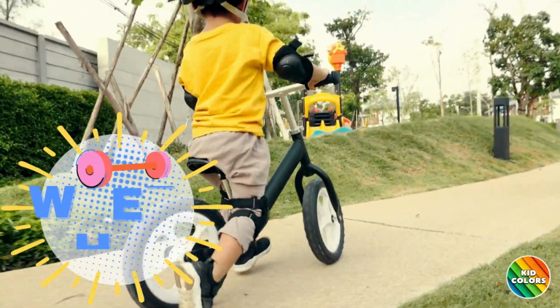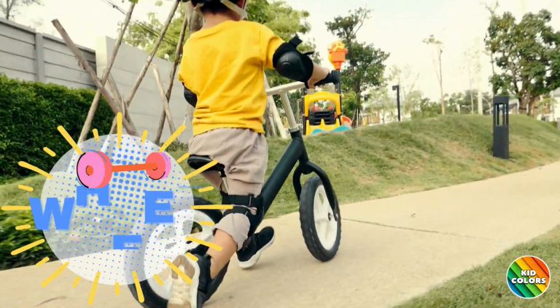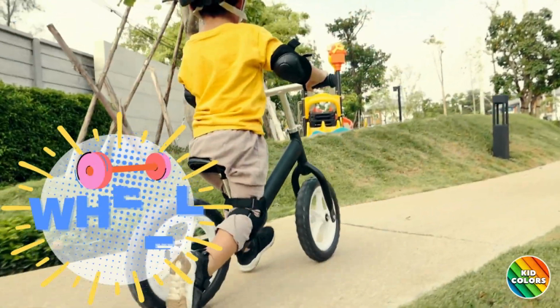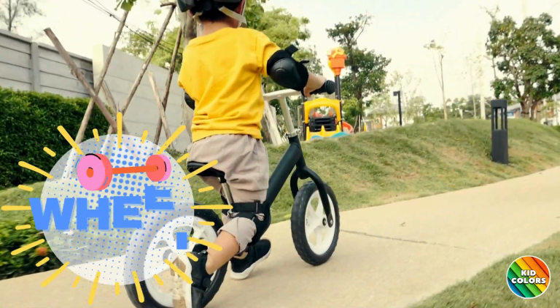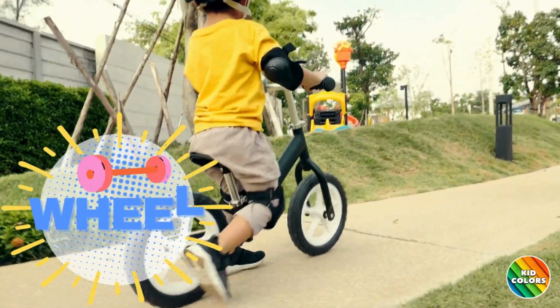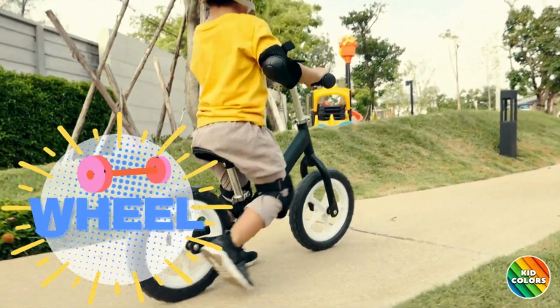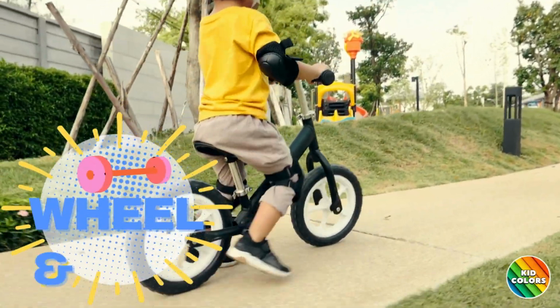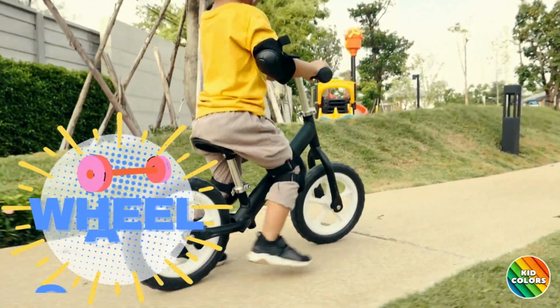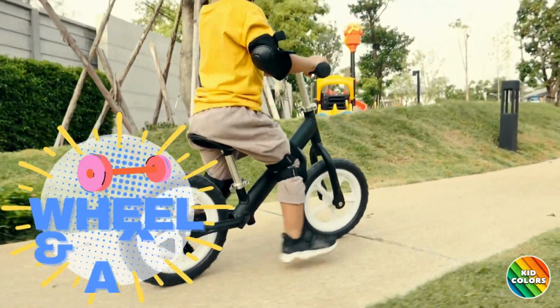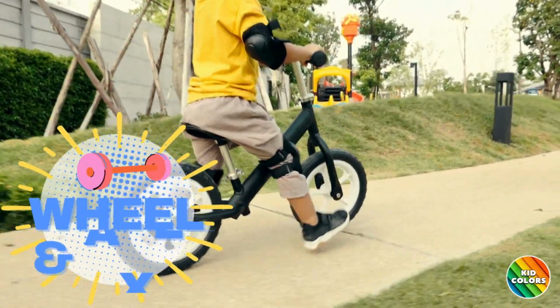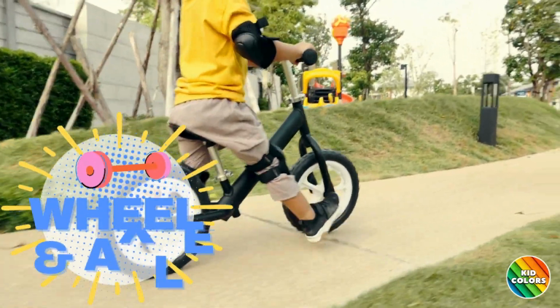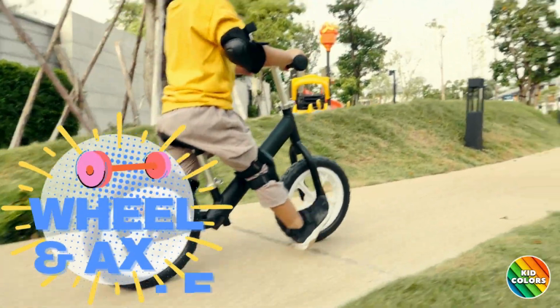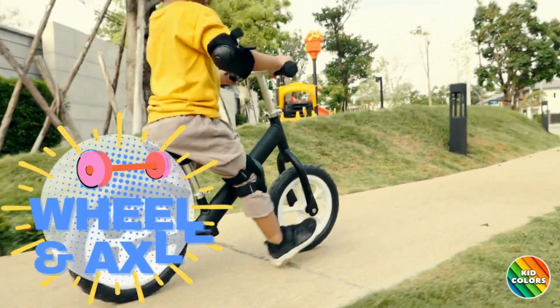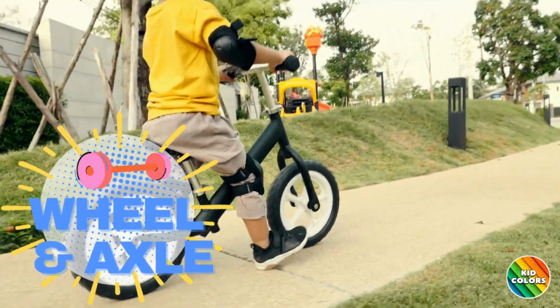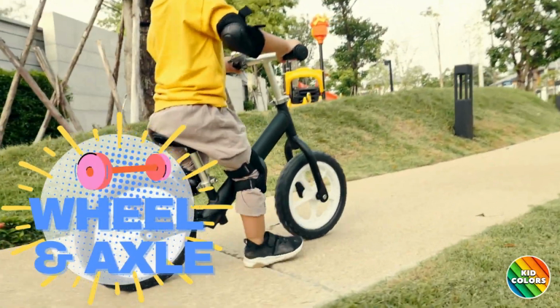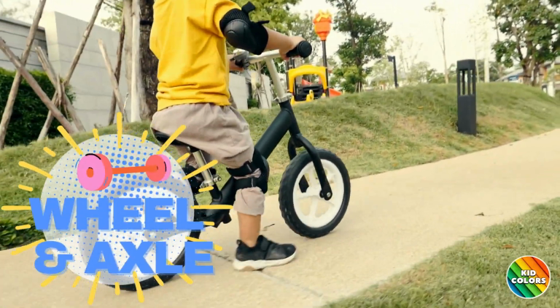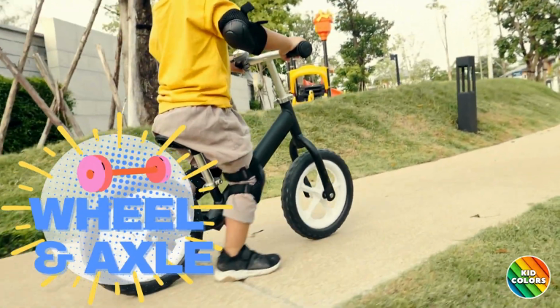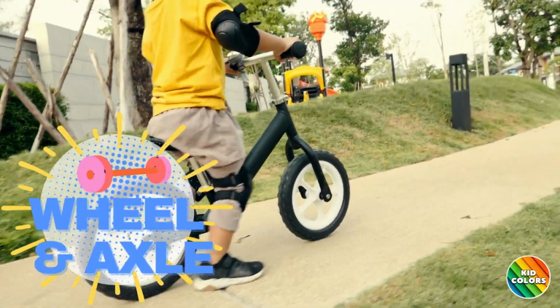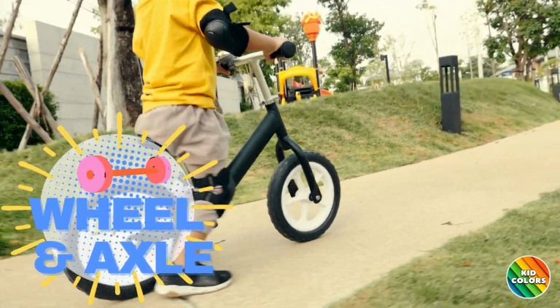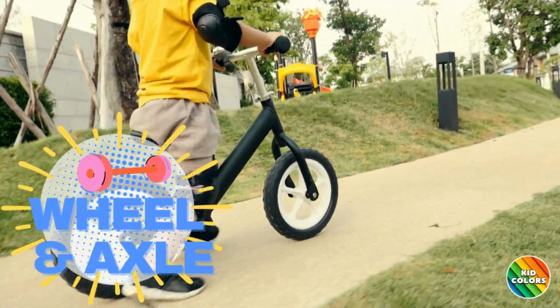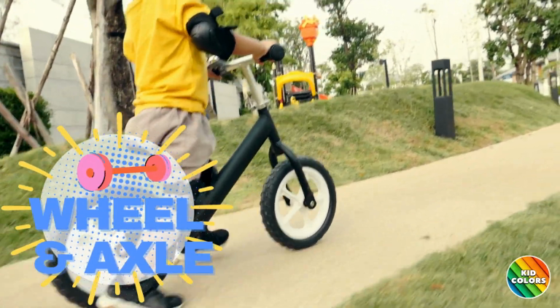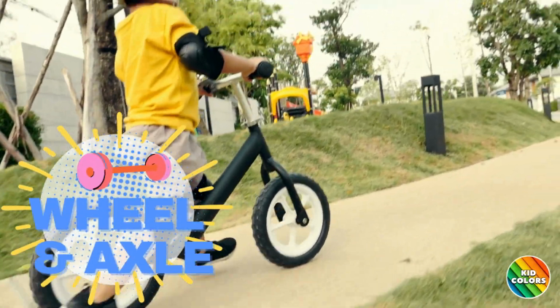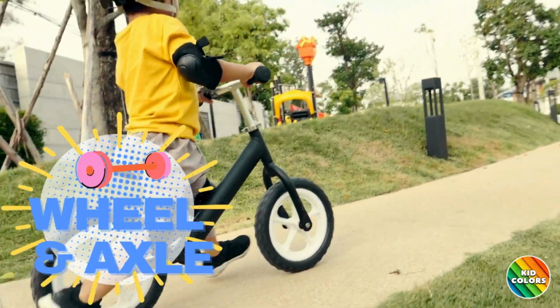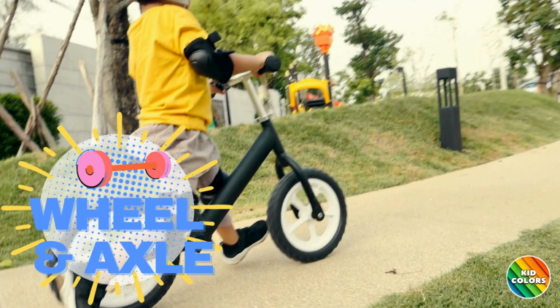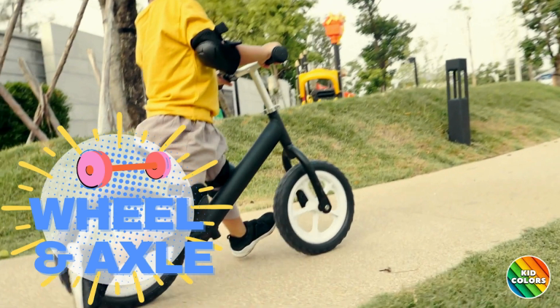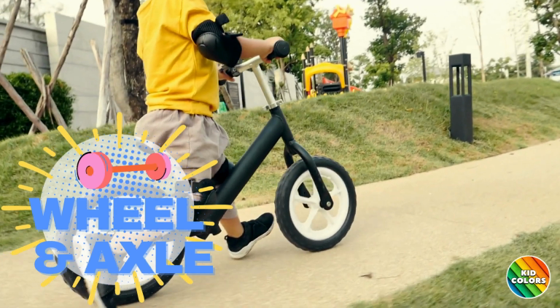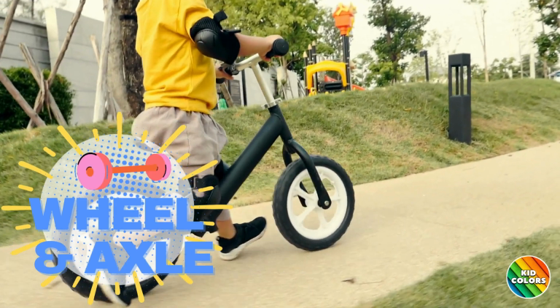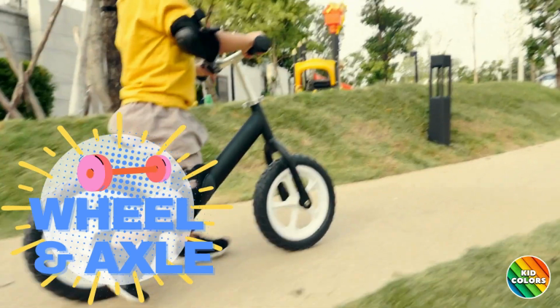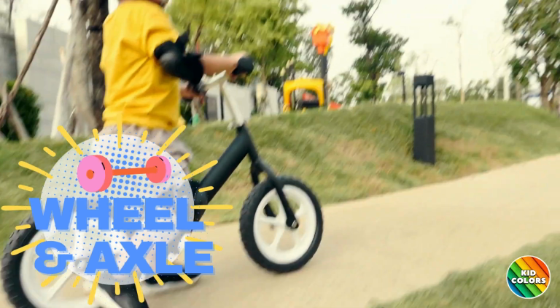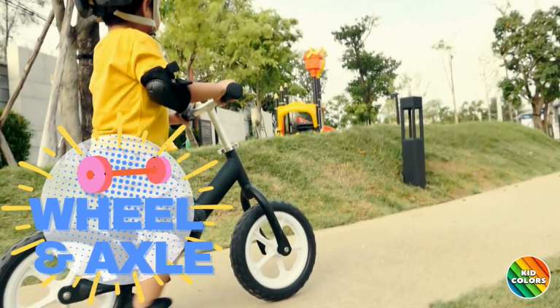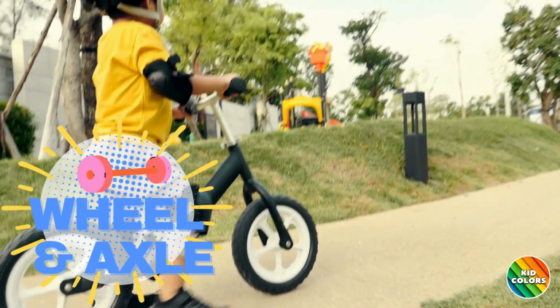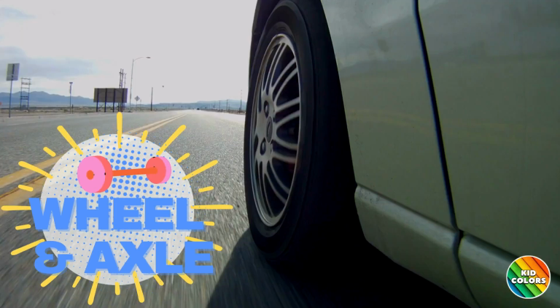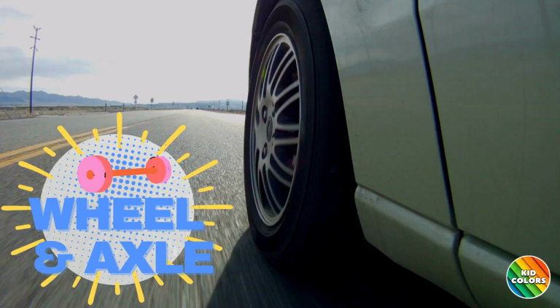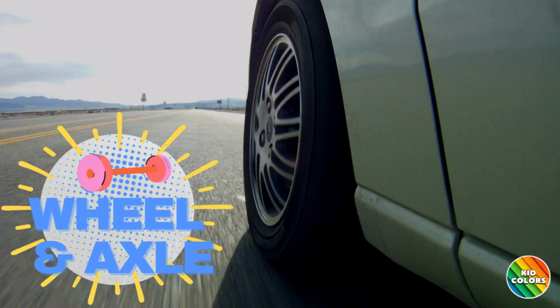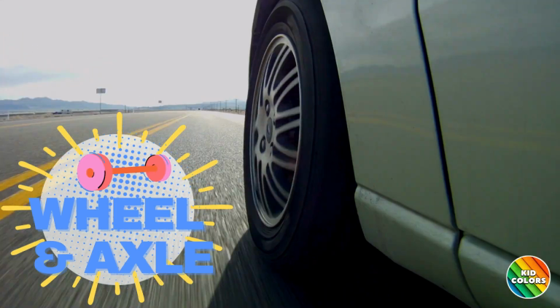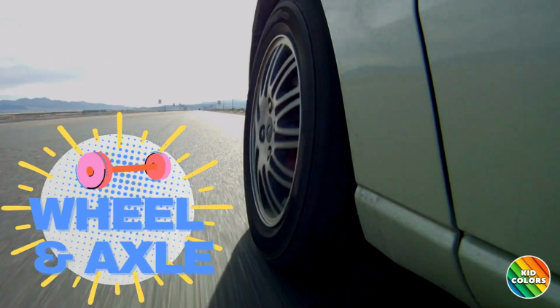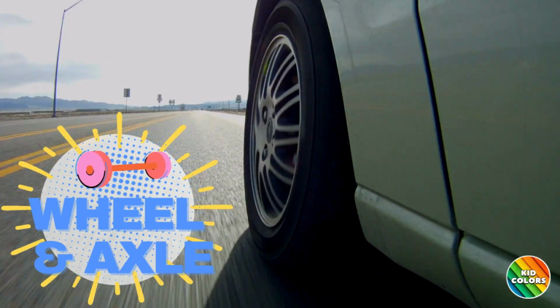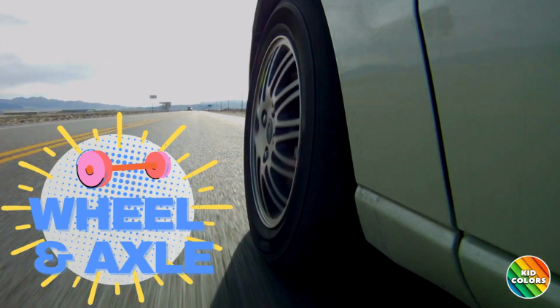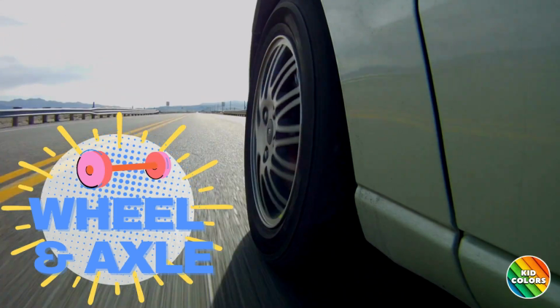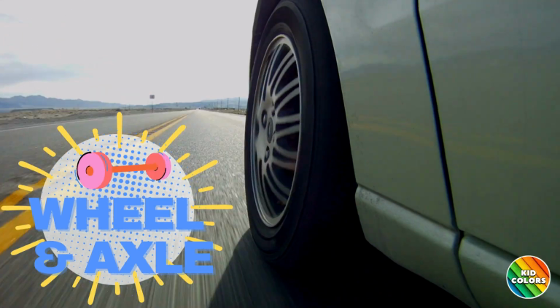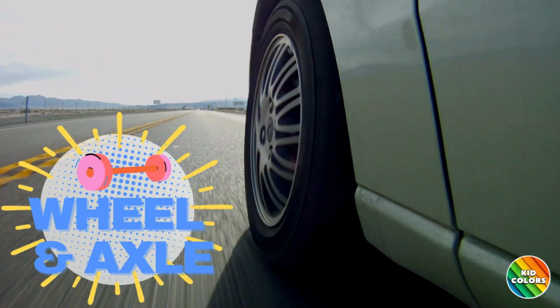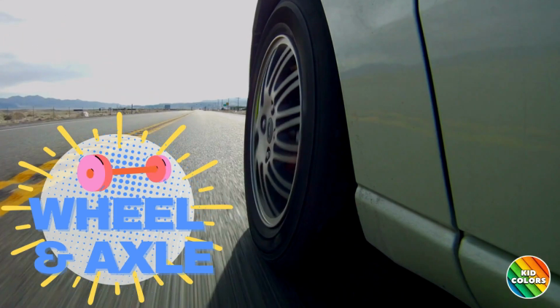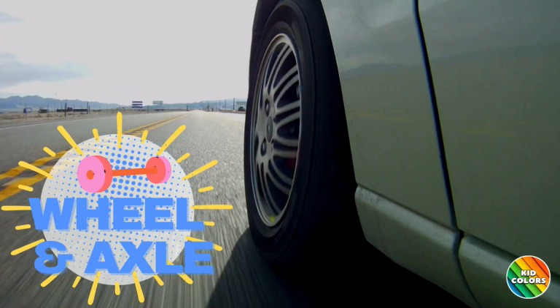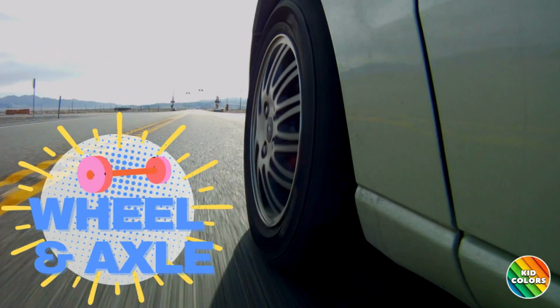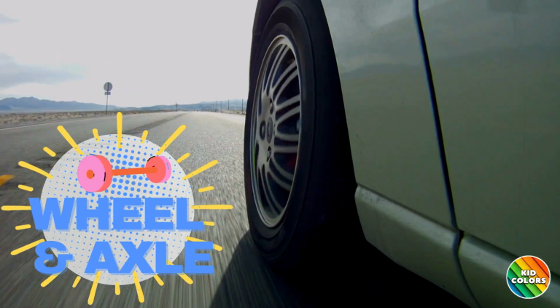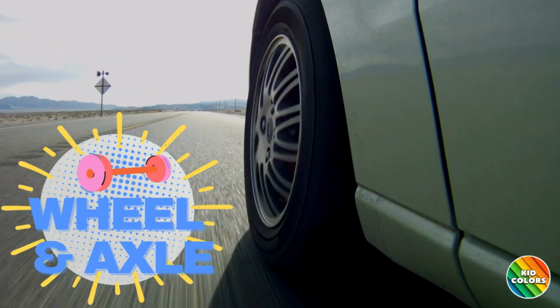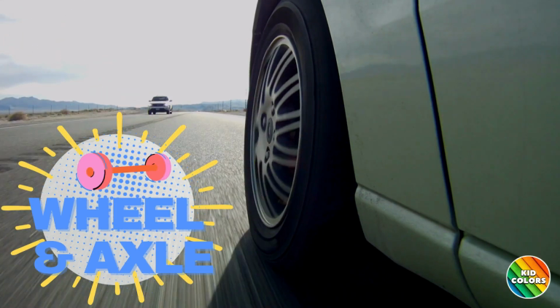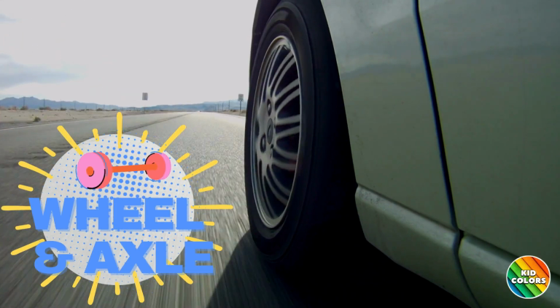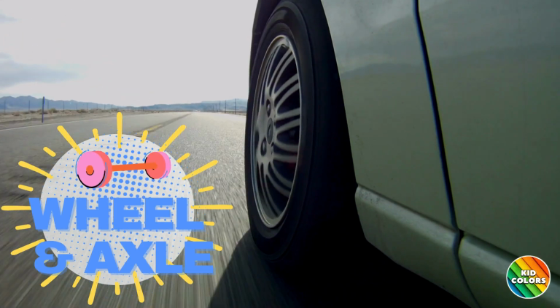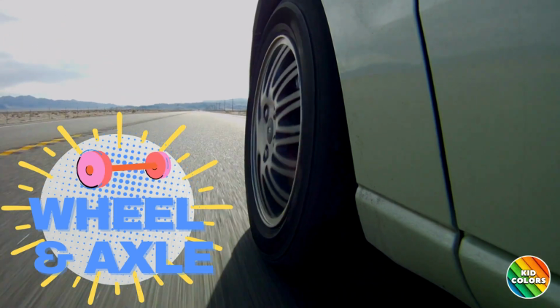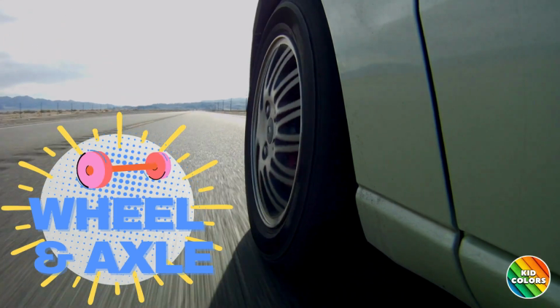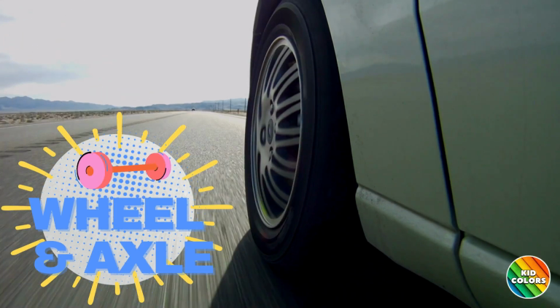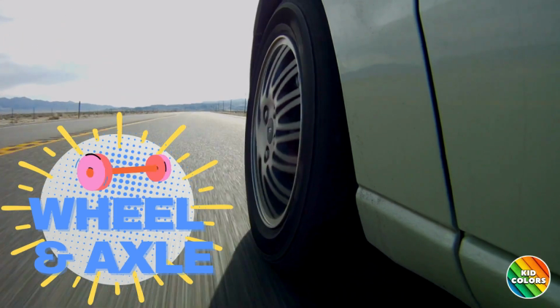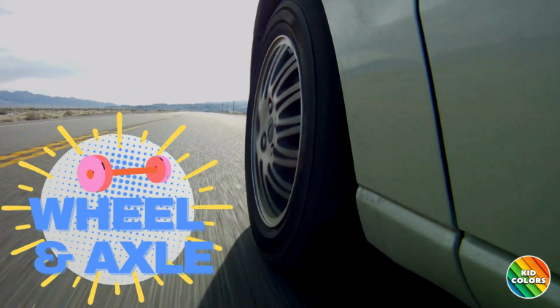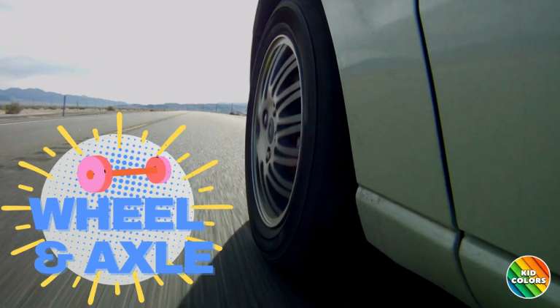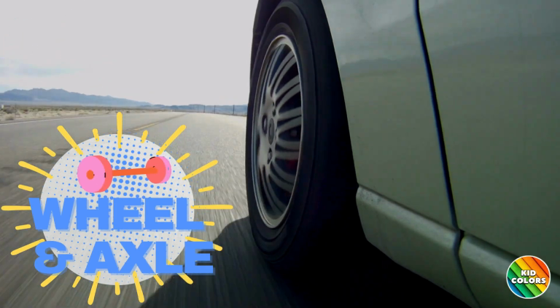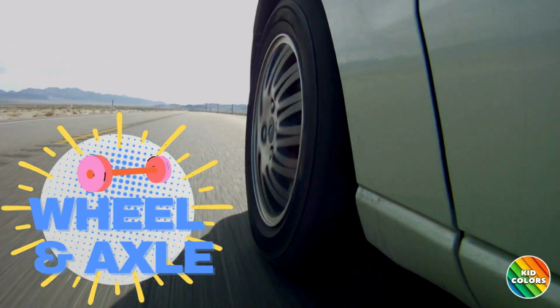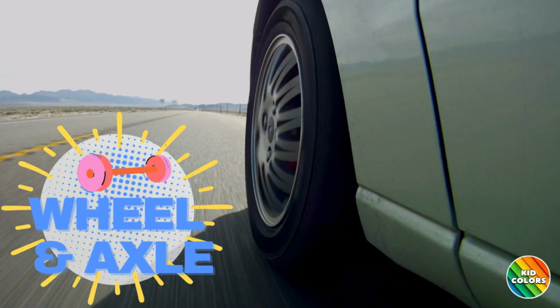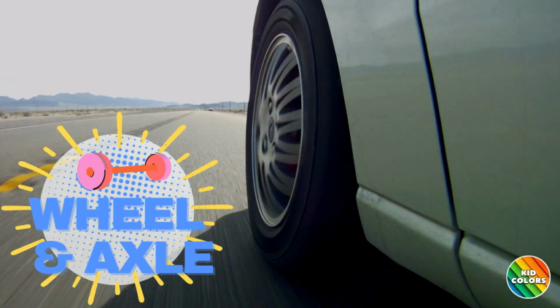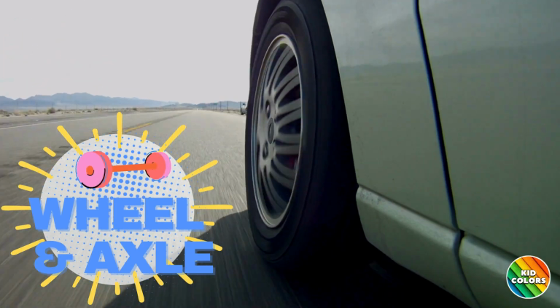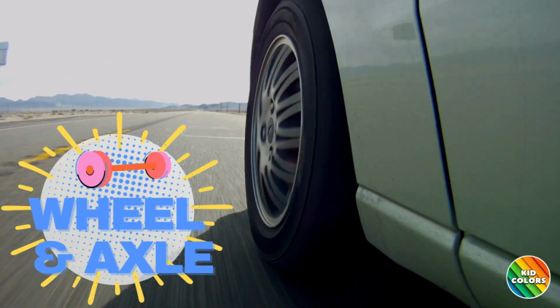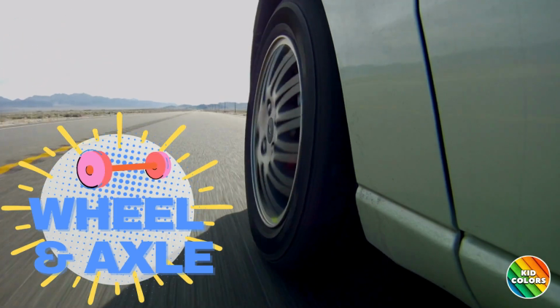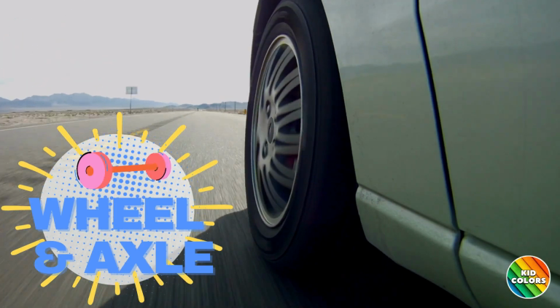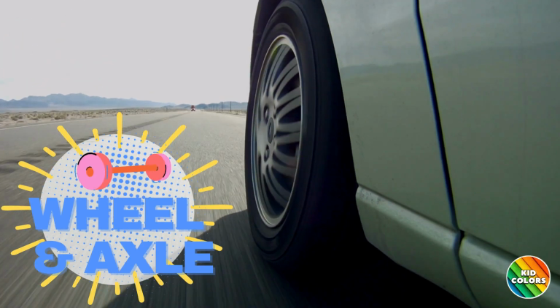Wheel and Axle. Like the wheels on a bike or a car, they make it easy for things to roll smoothly.